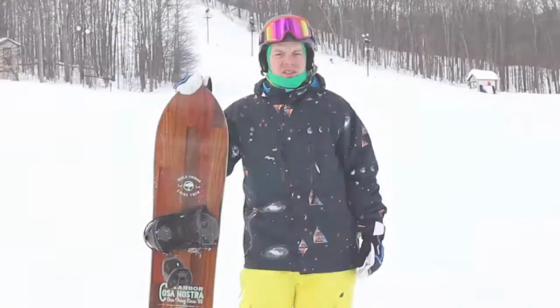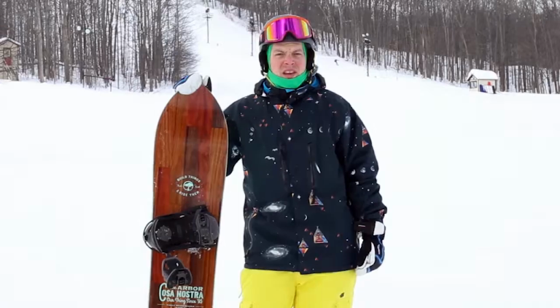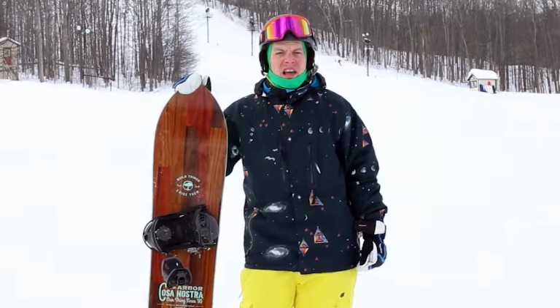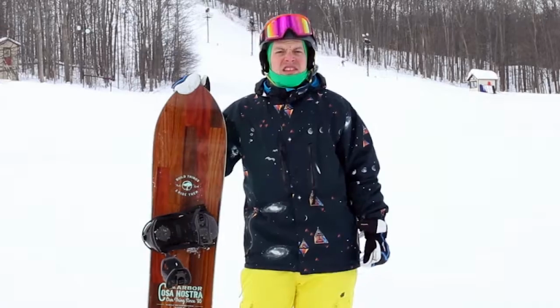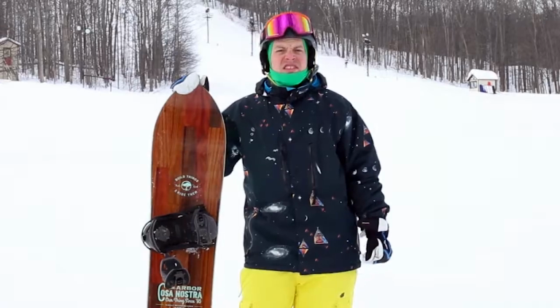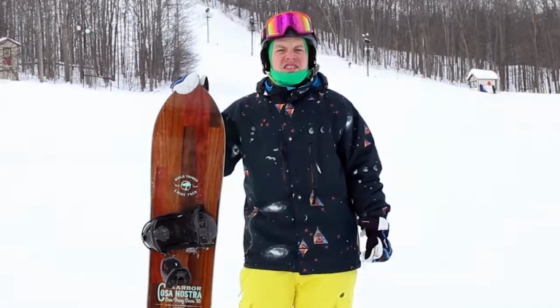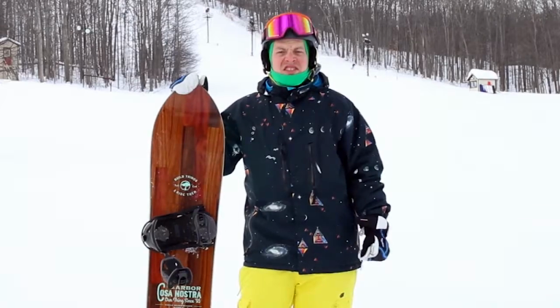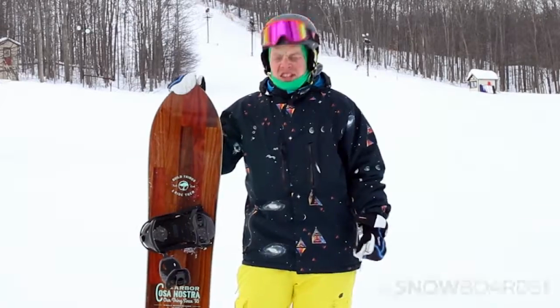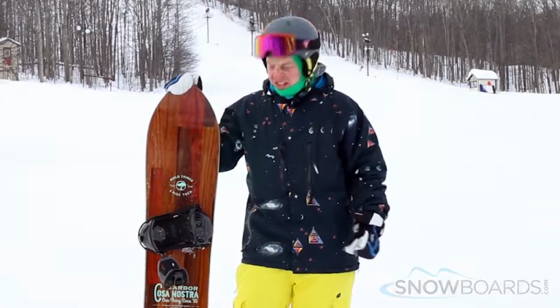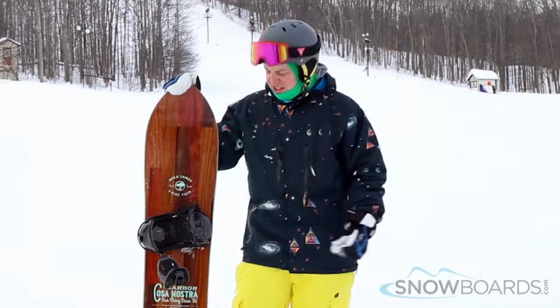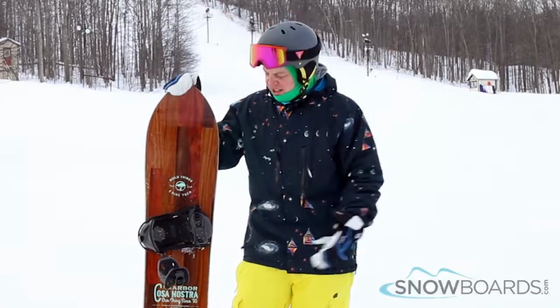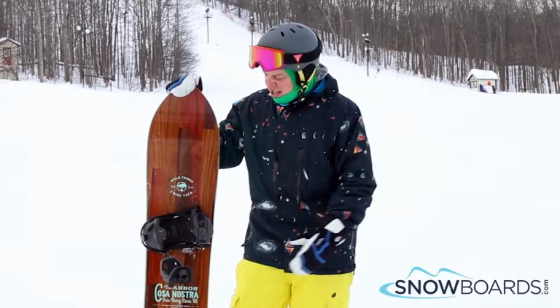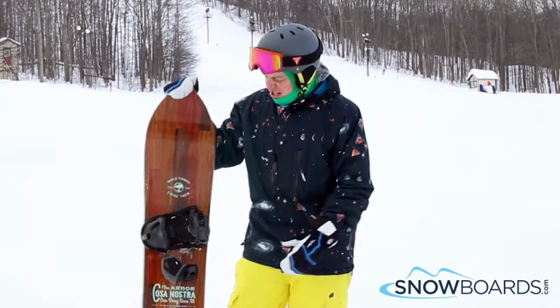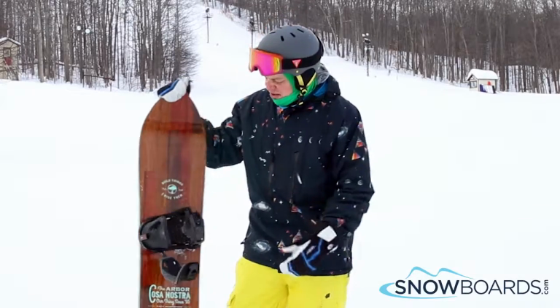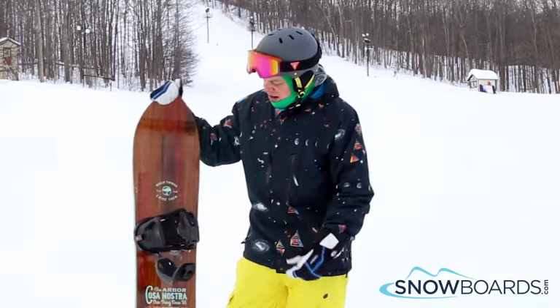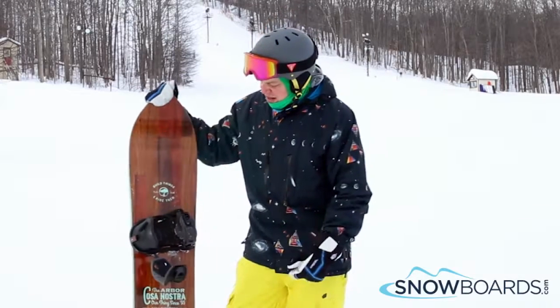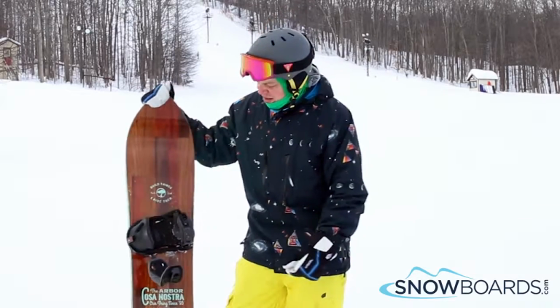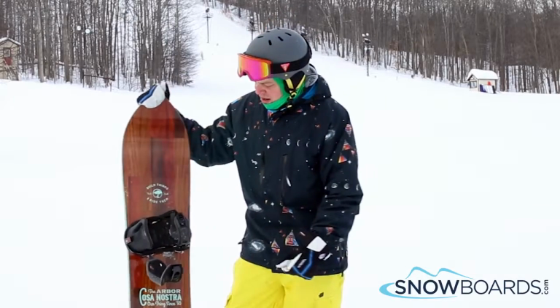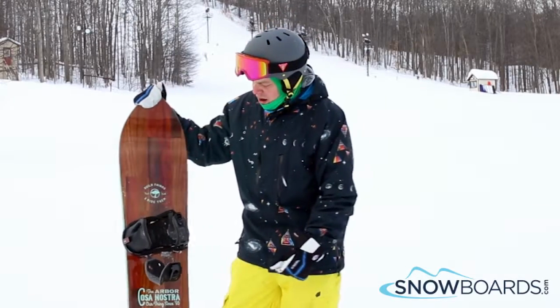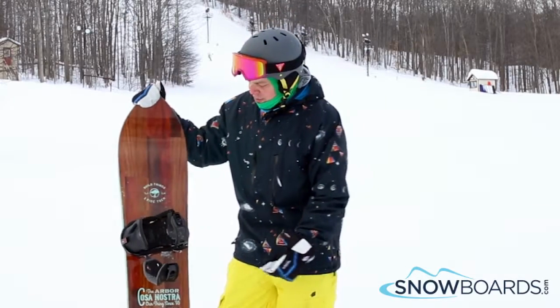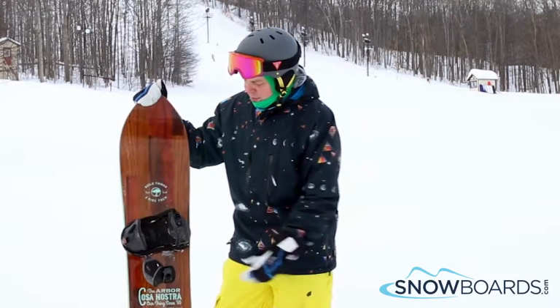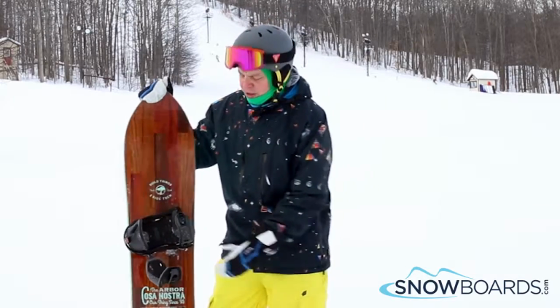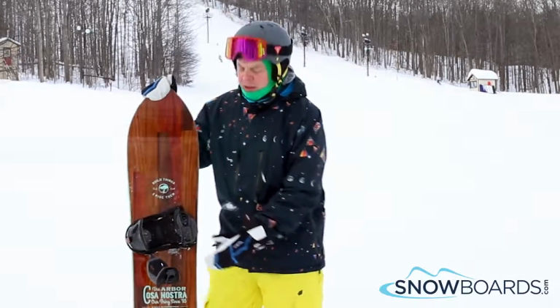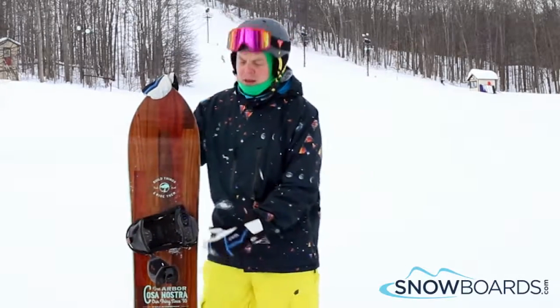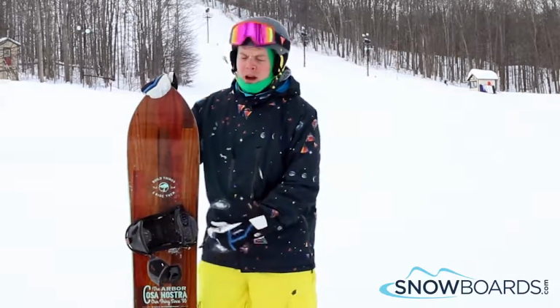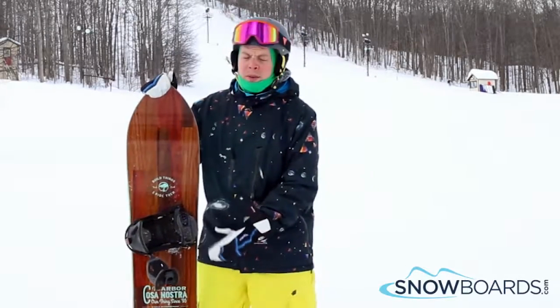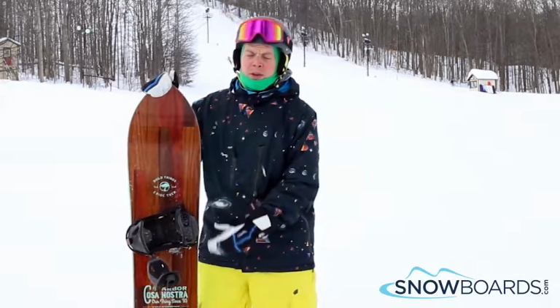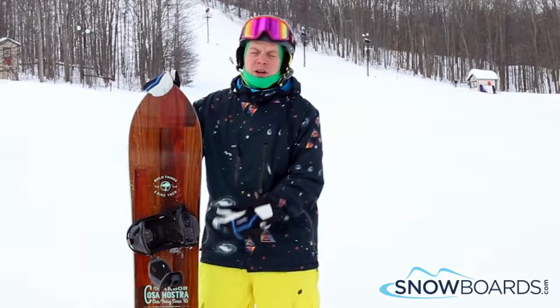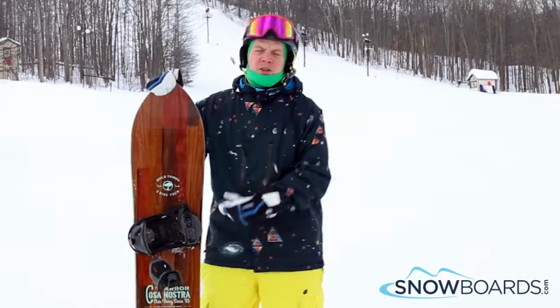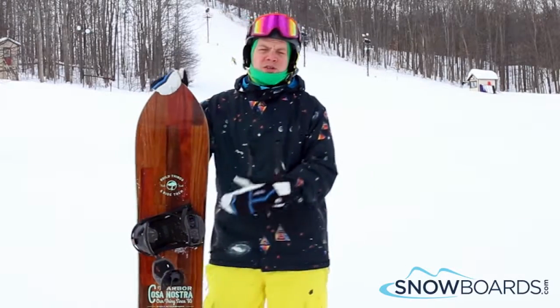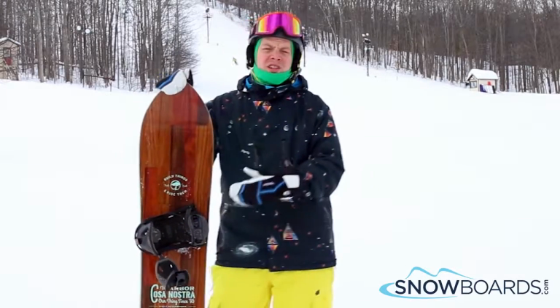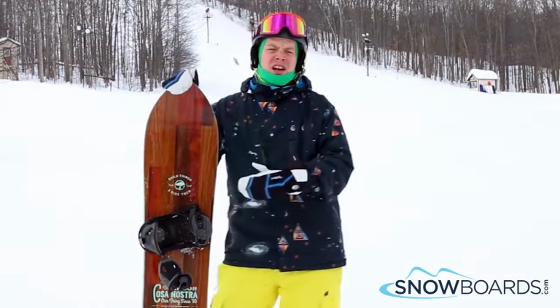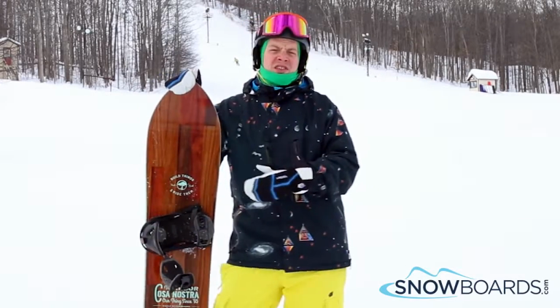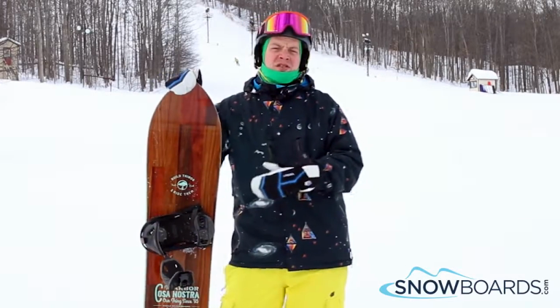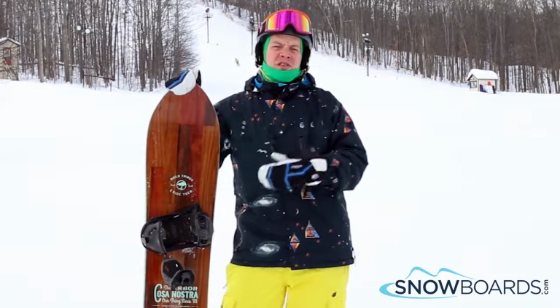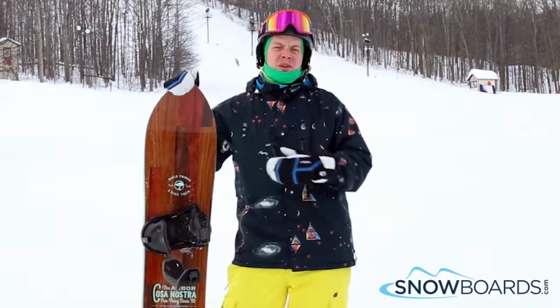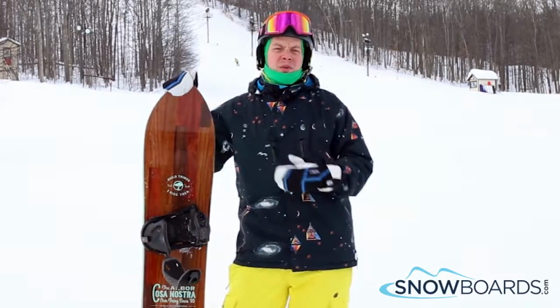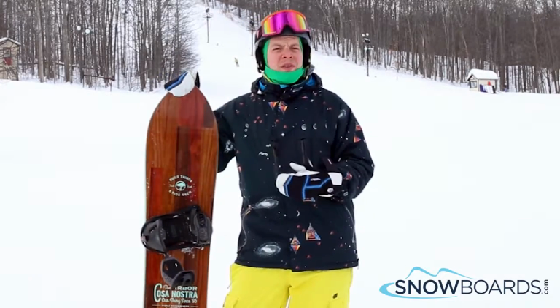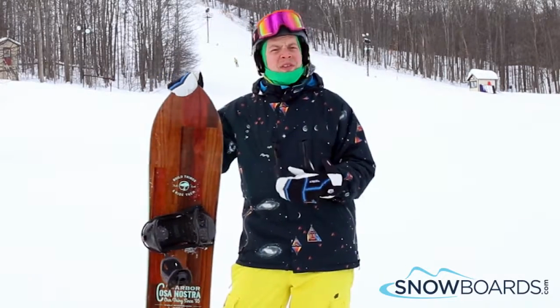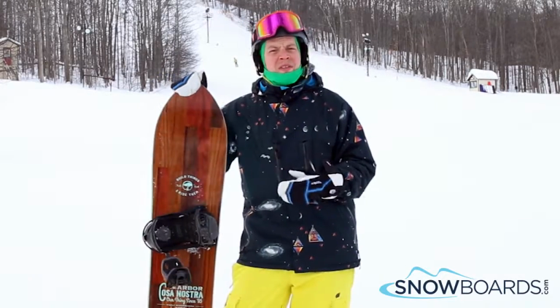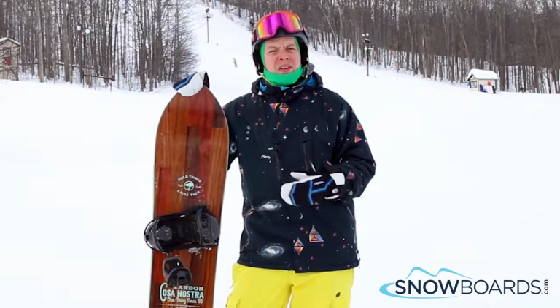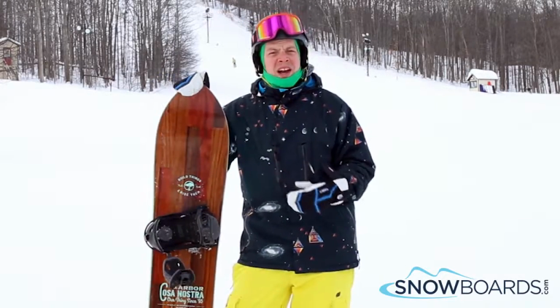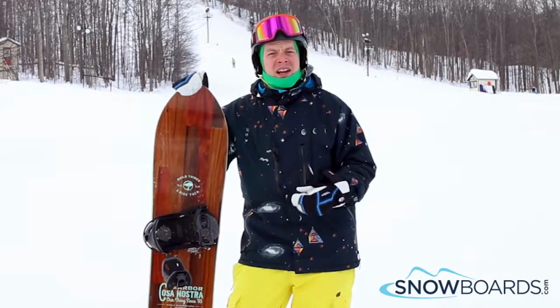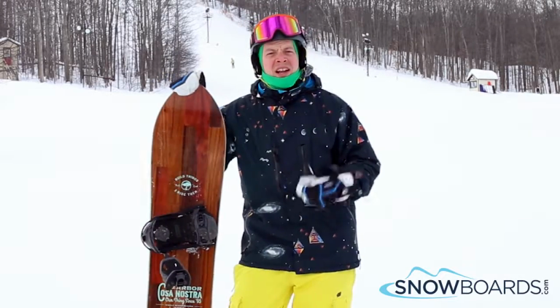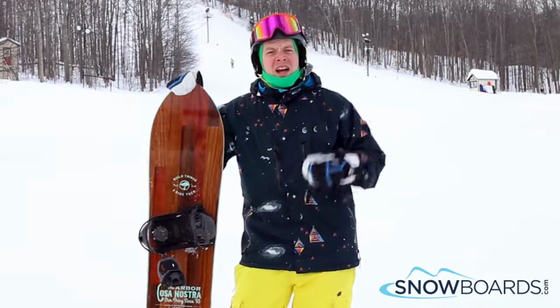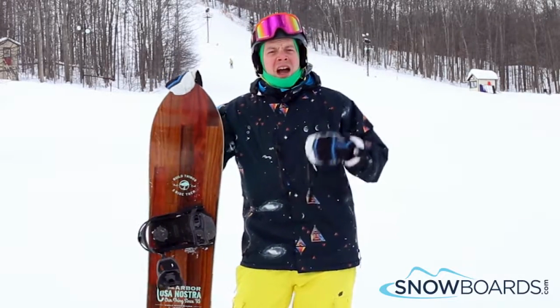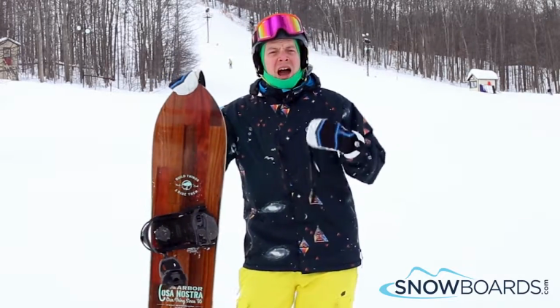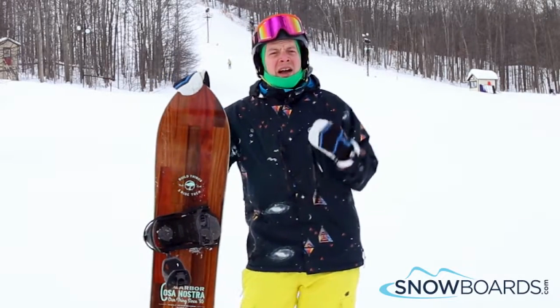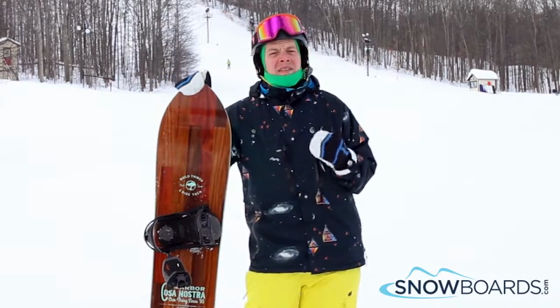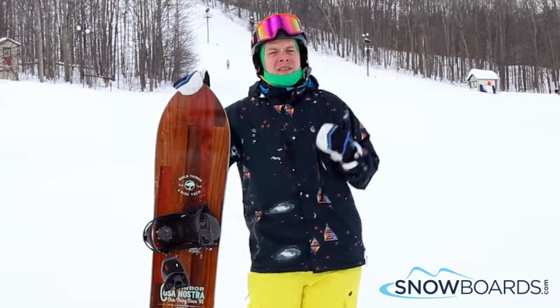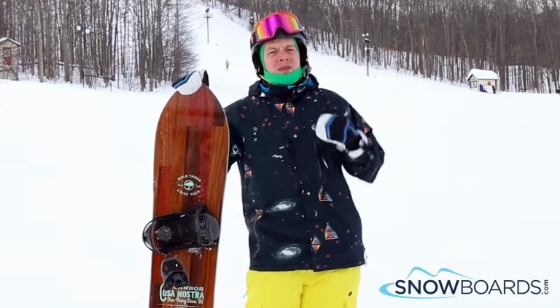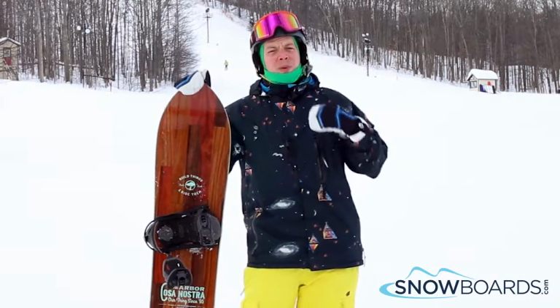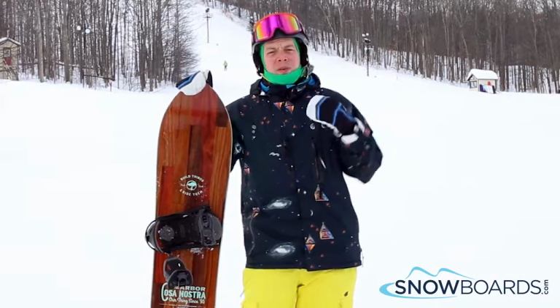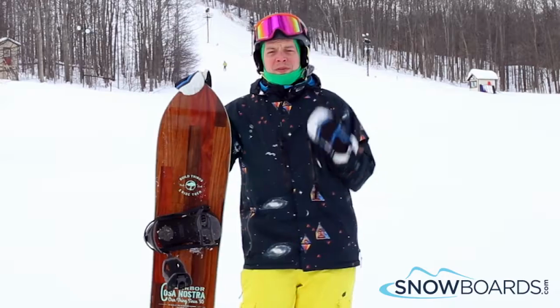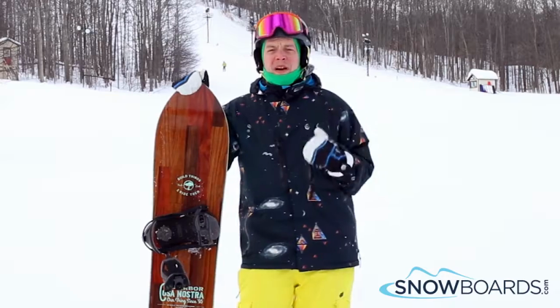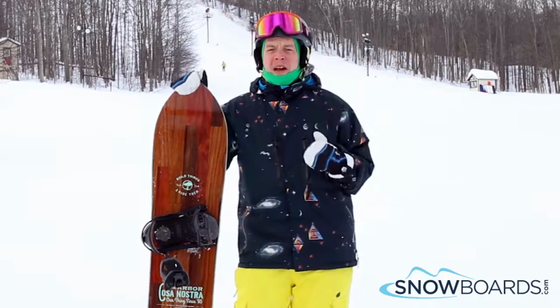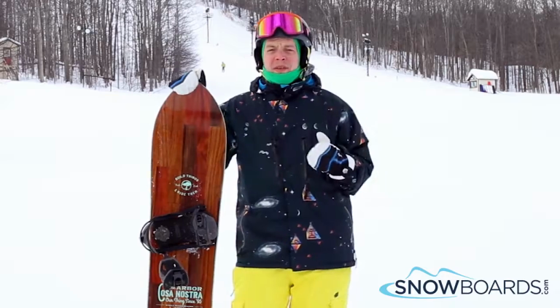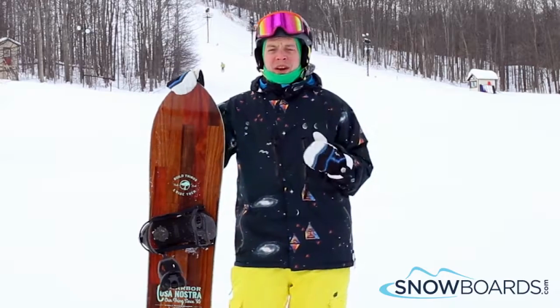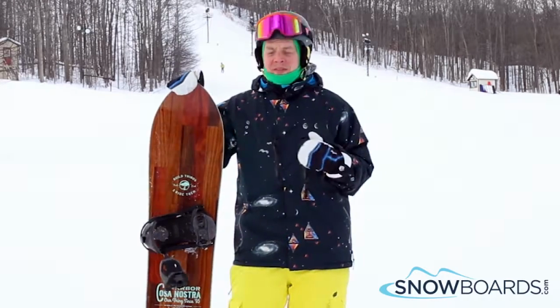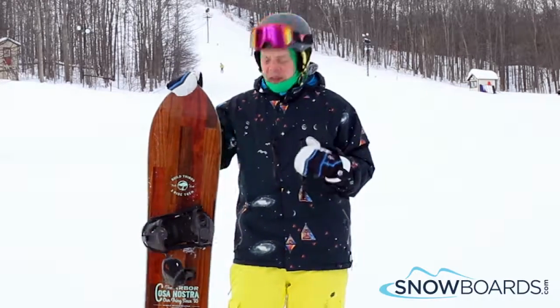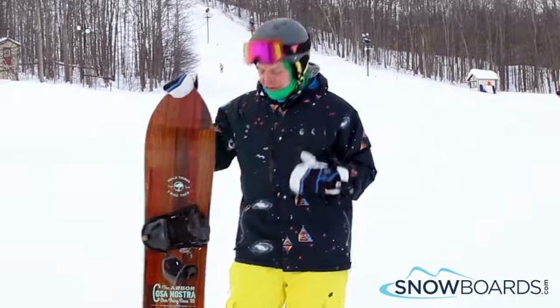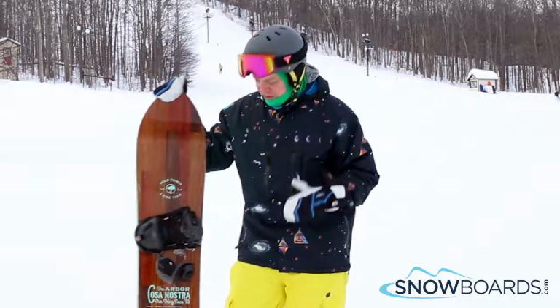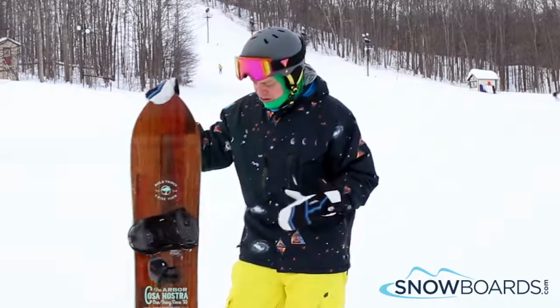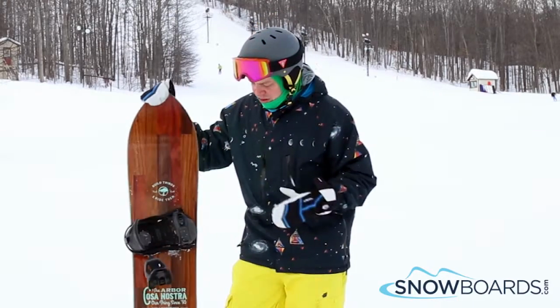Hey, this is Ian. I've been riding the Arbor Costa Nostra on a 159. I give this board 5 out of 5 stars.